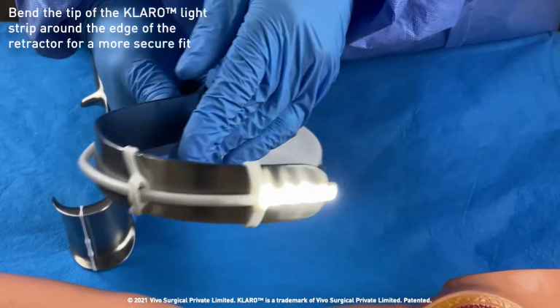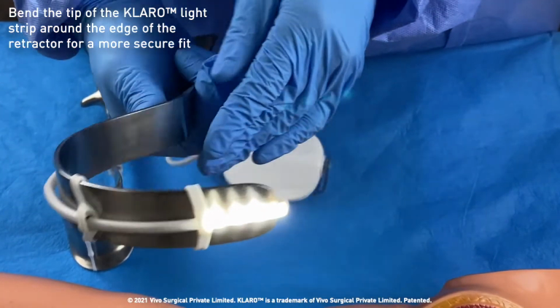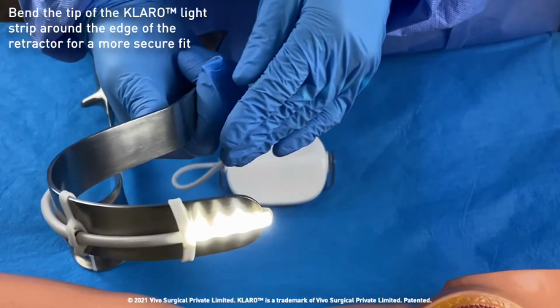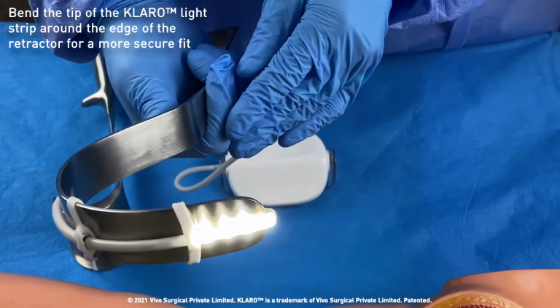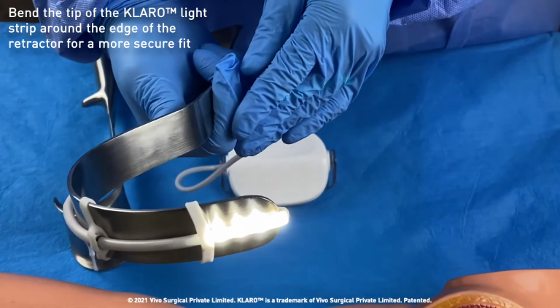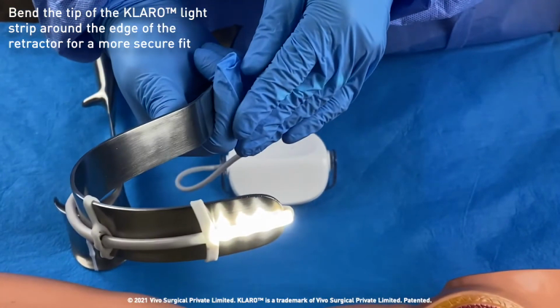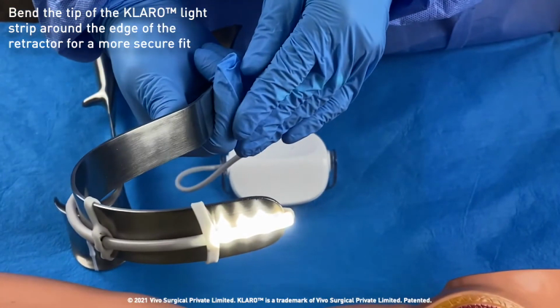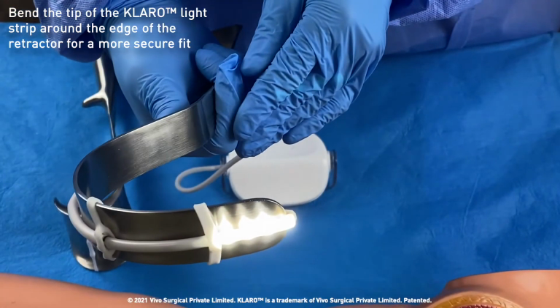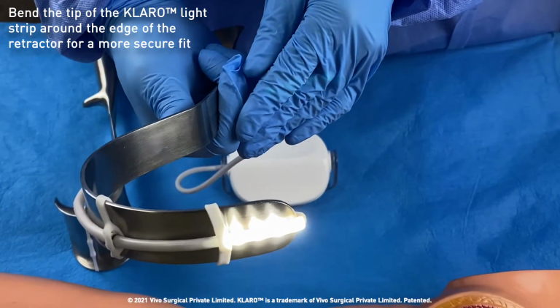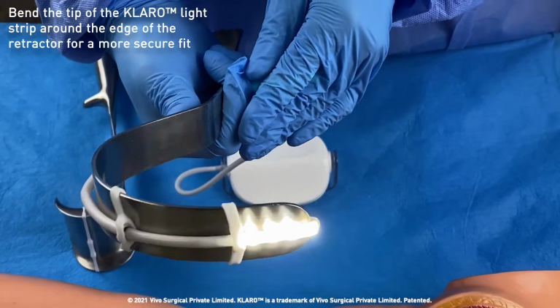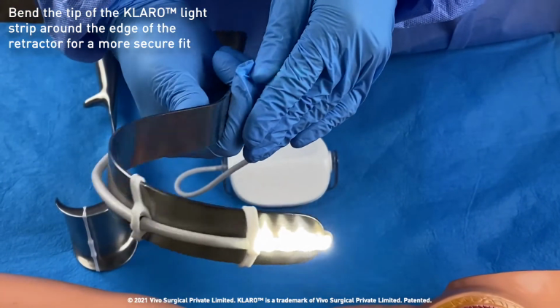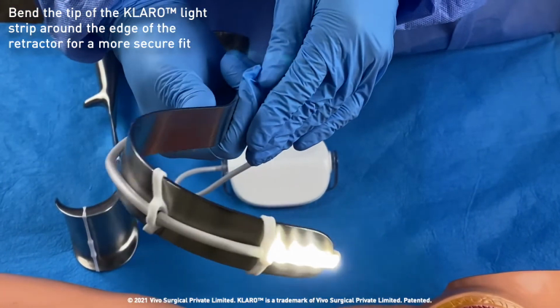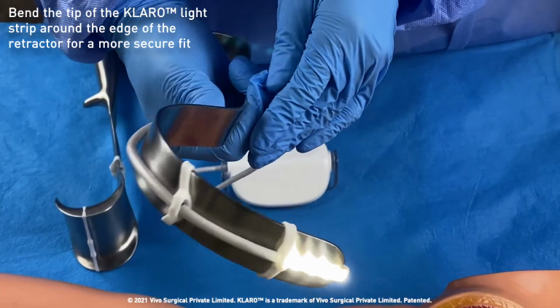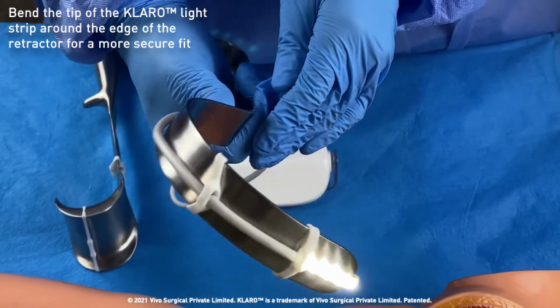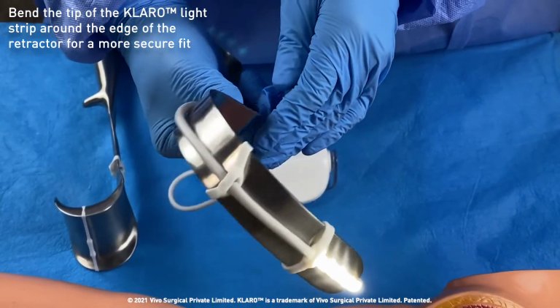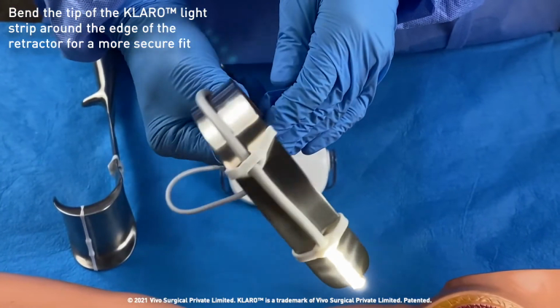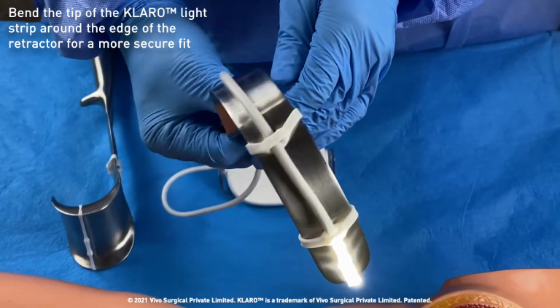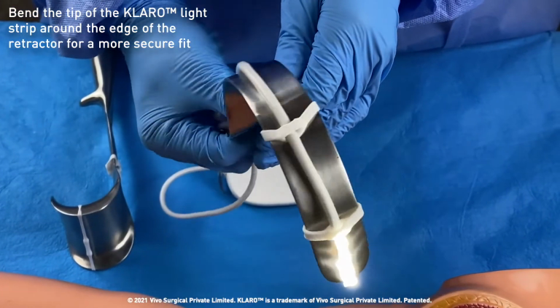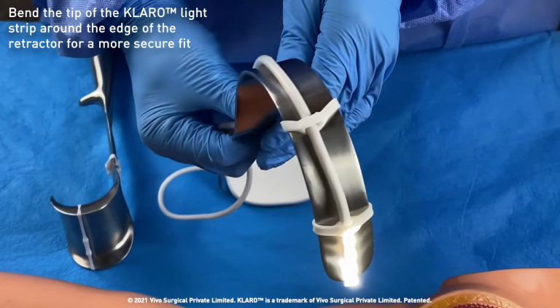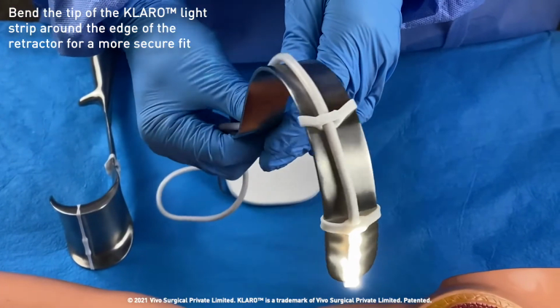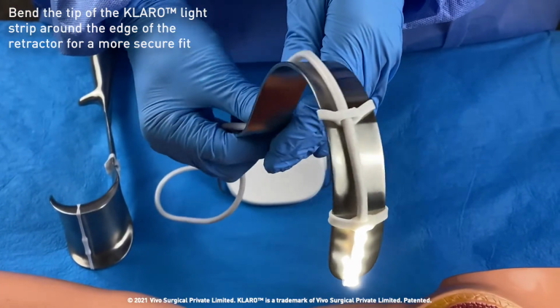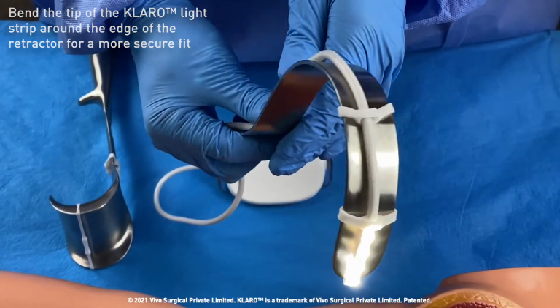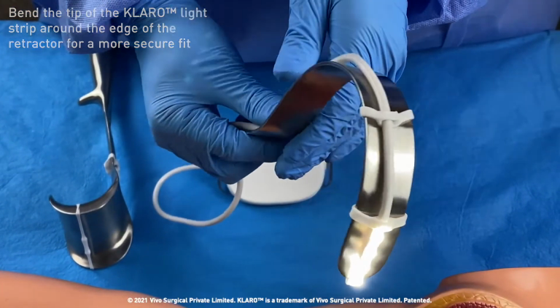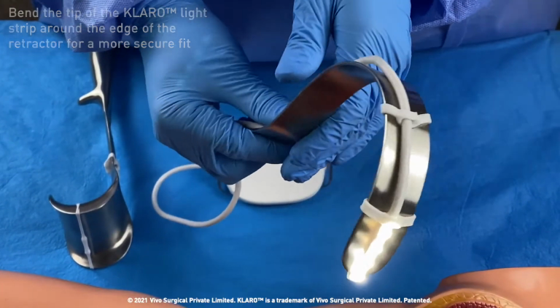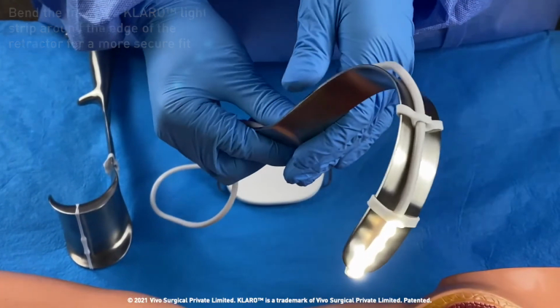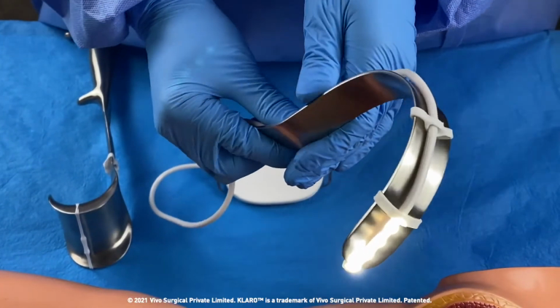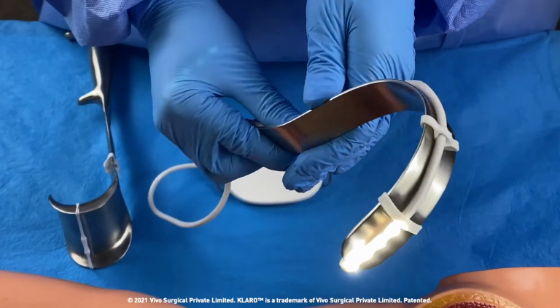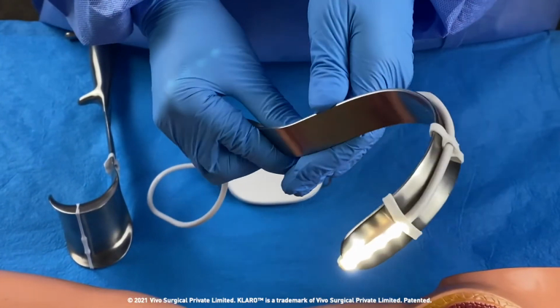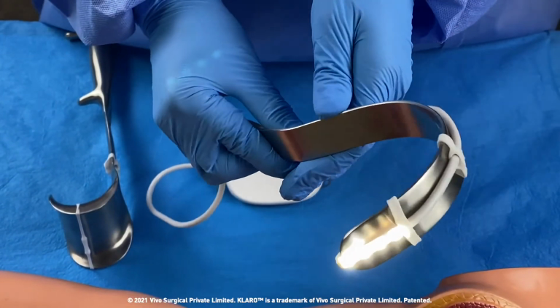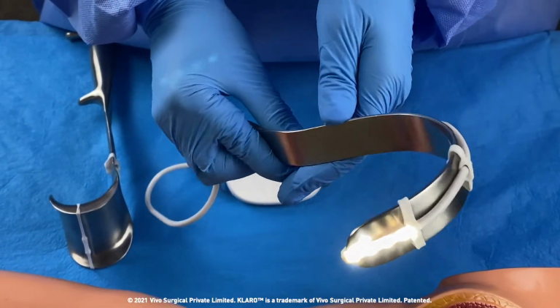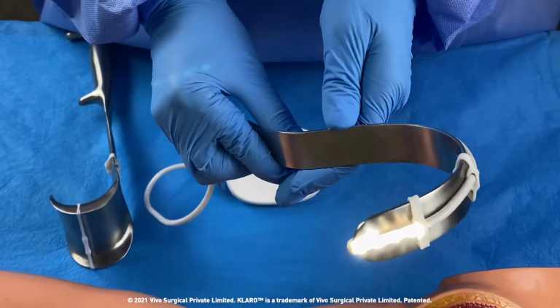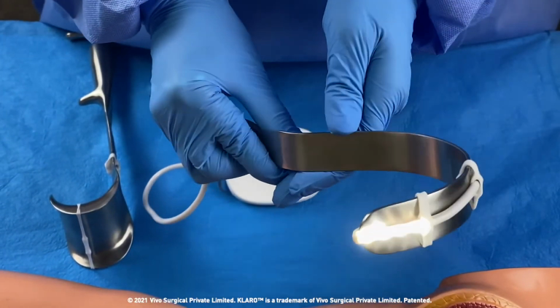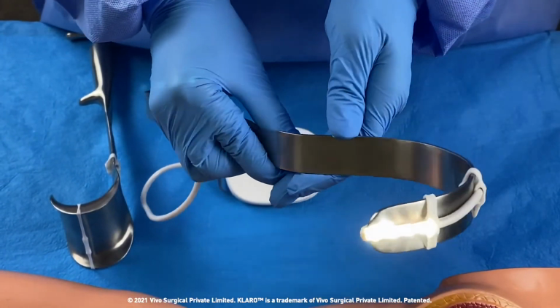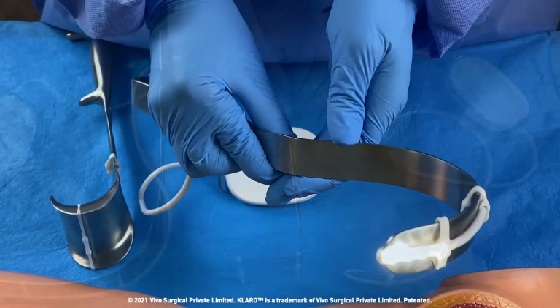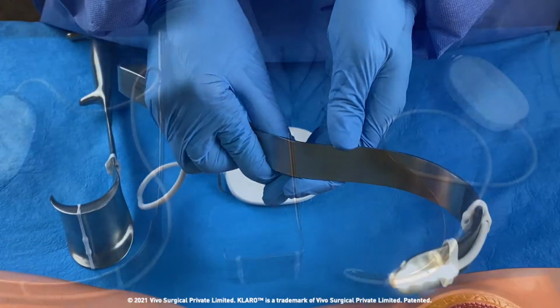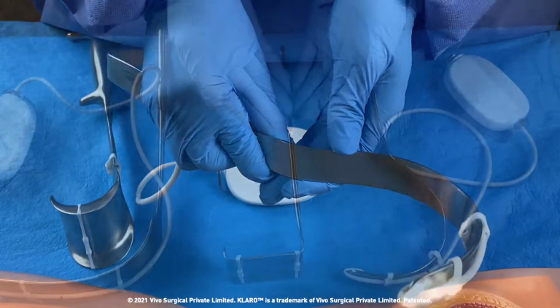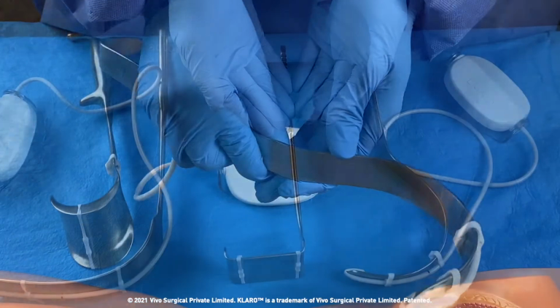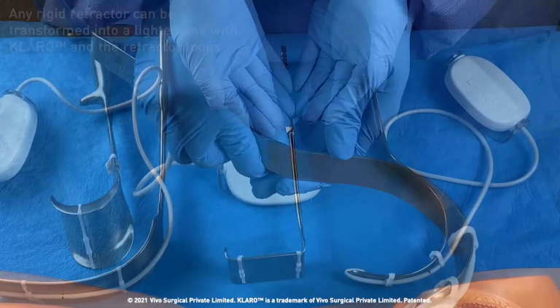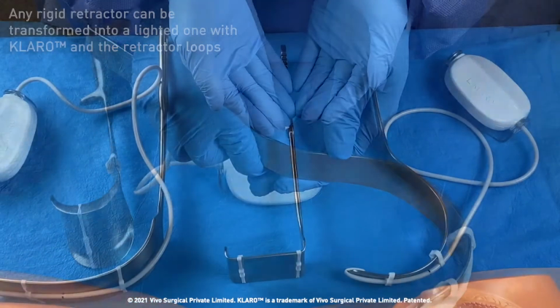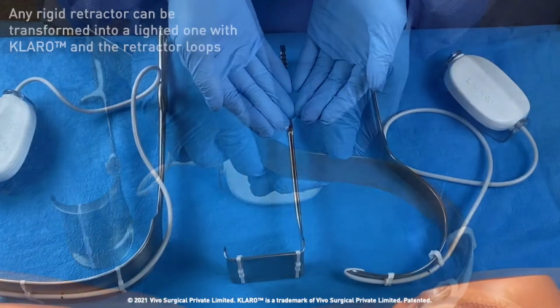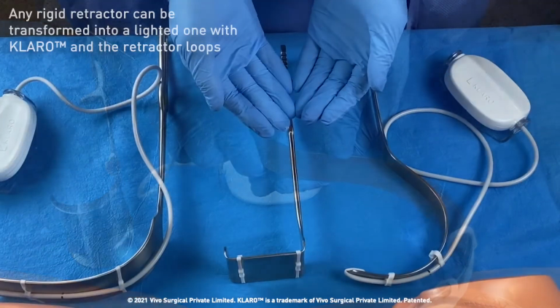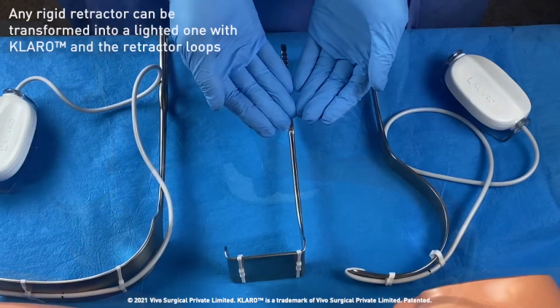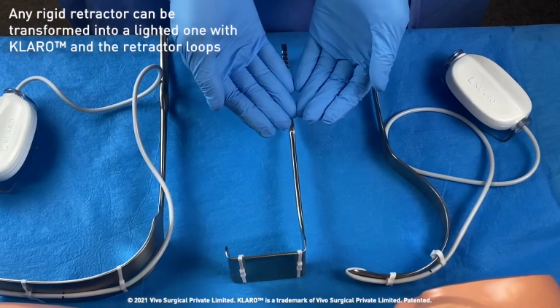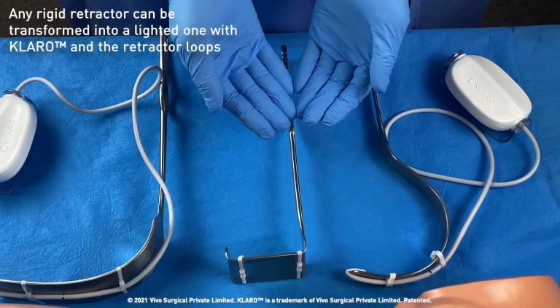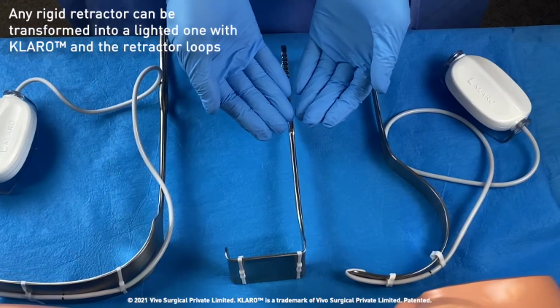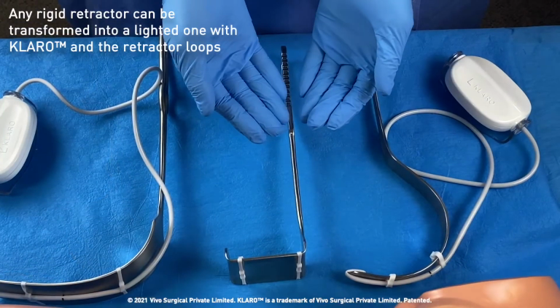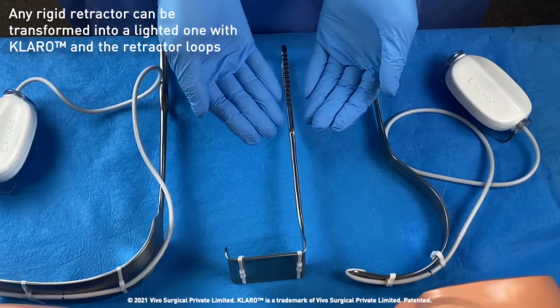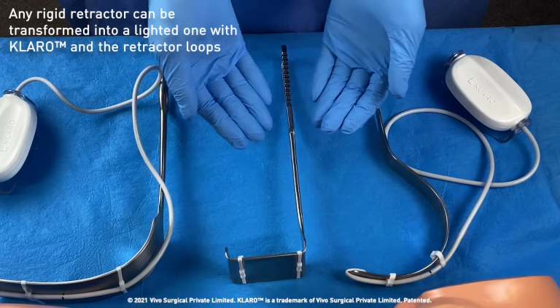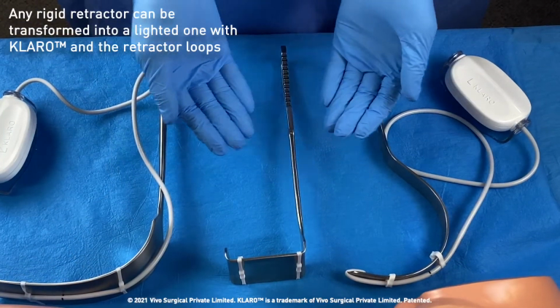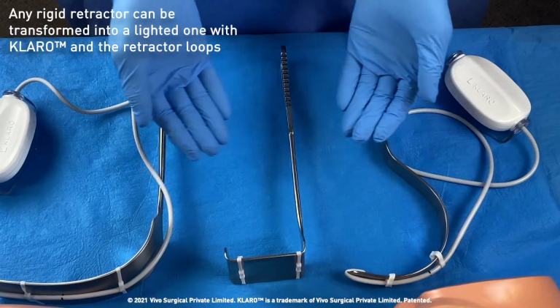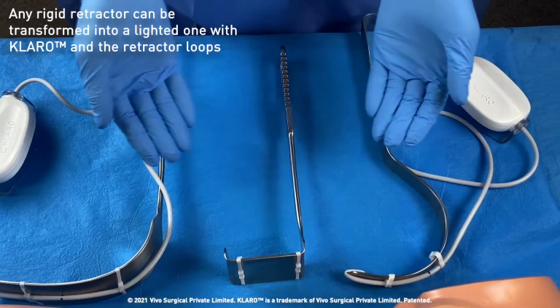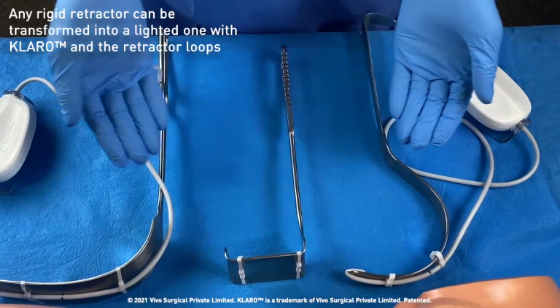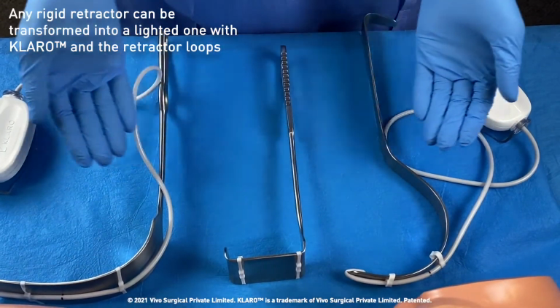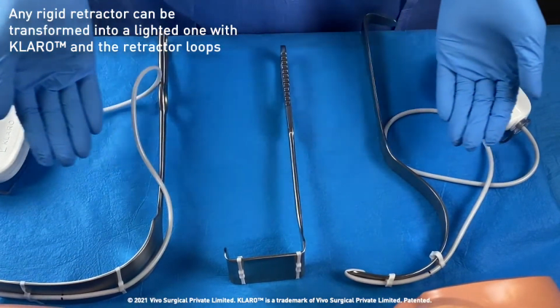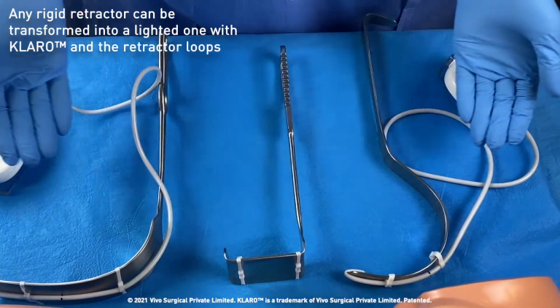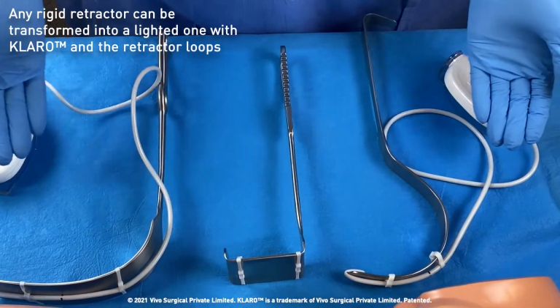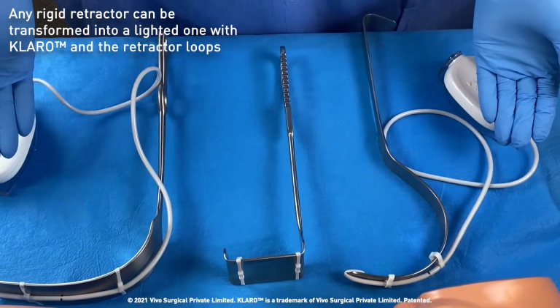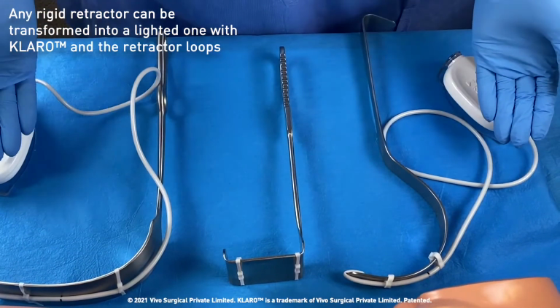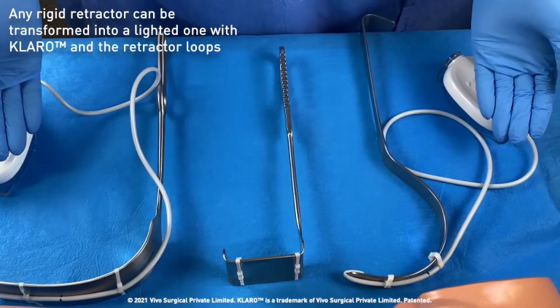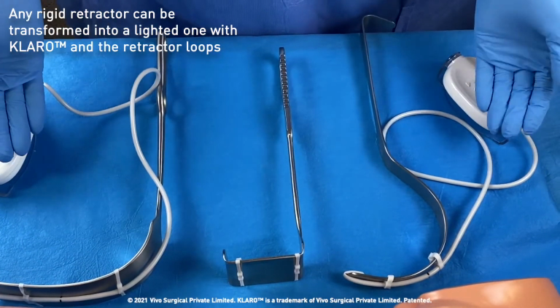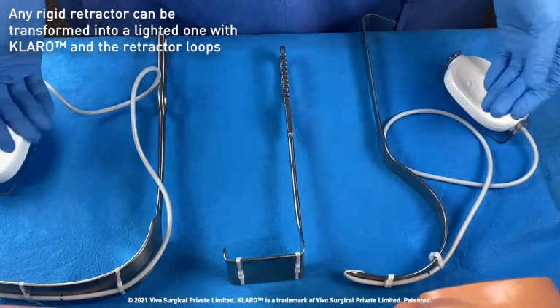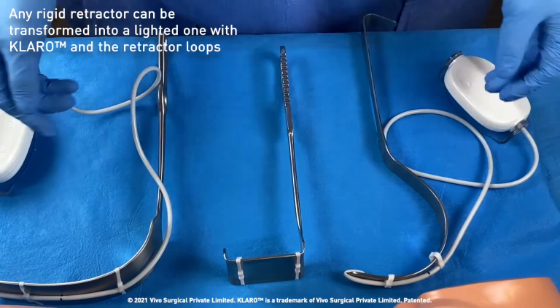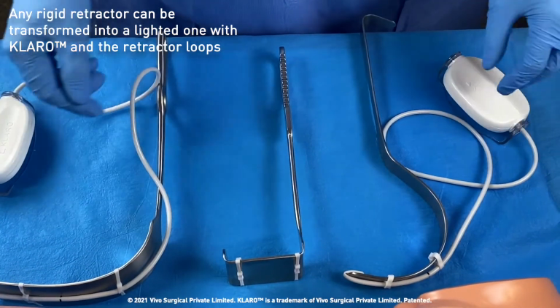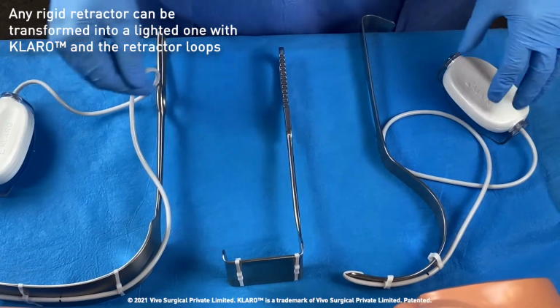There we go. With Claro, any rigid retractor can be transformed into a lighted one.